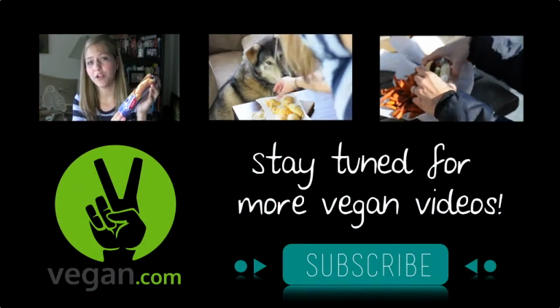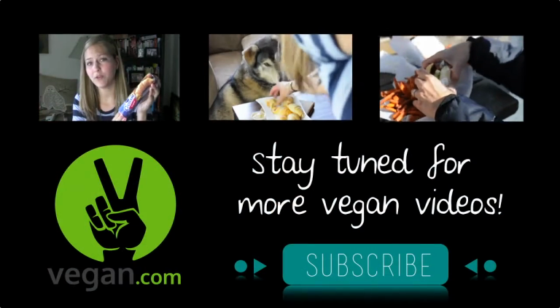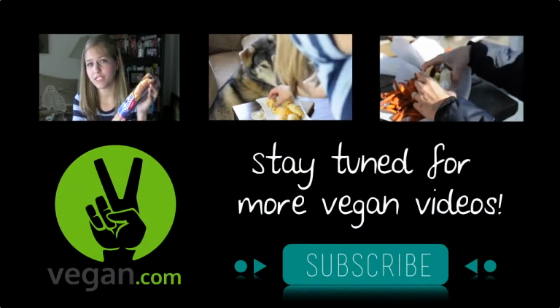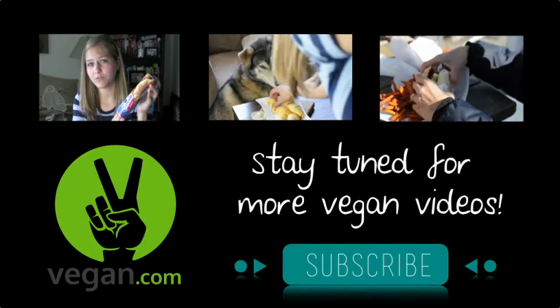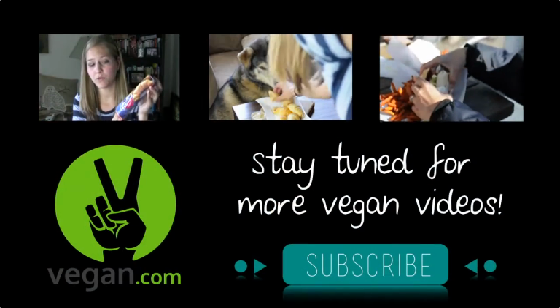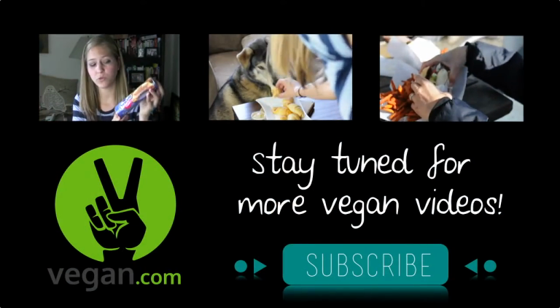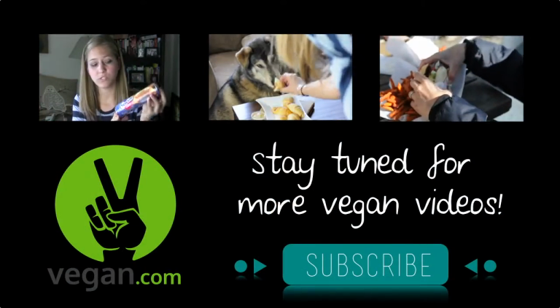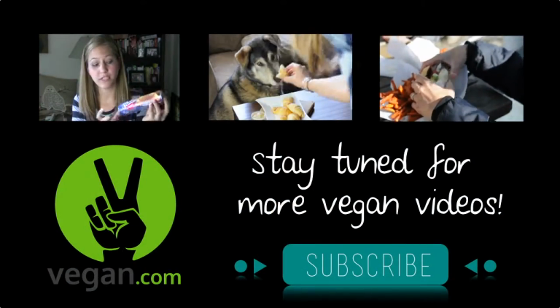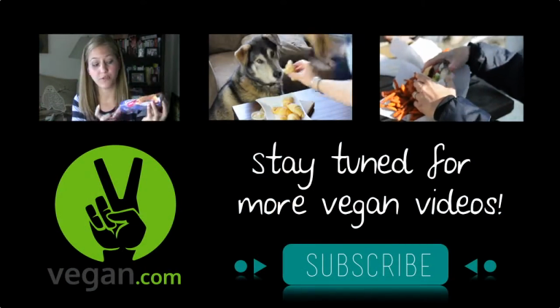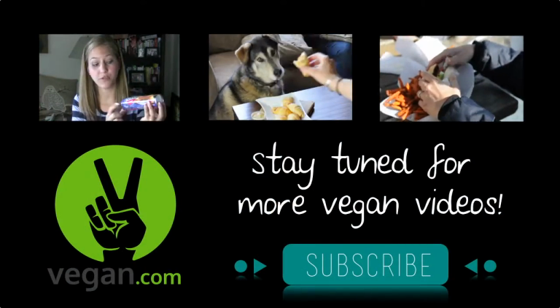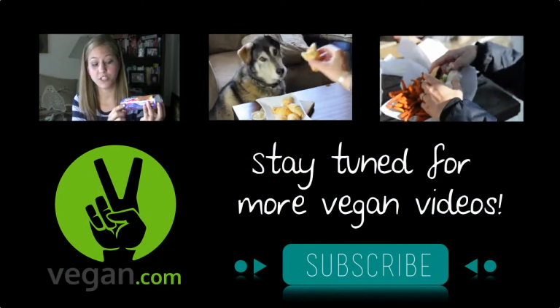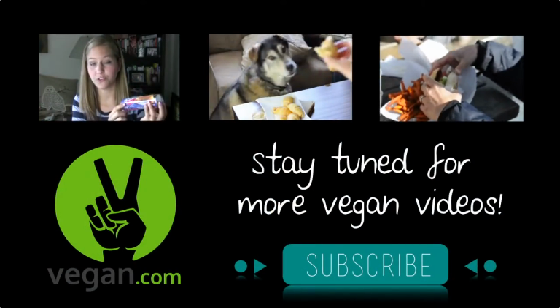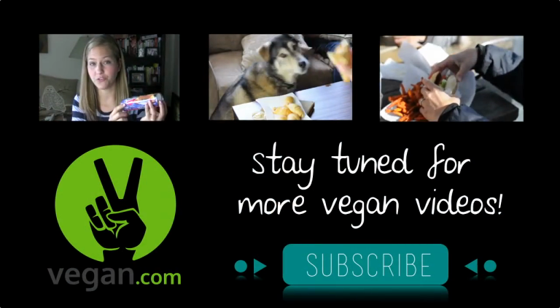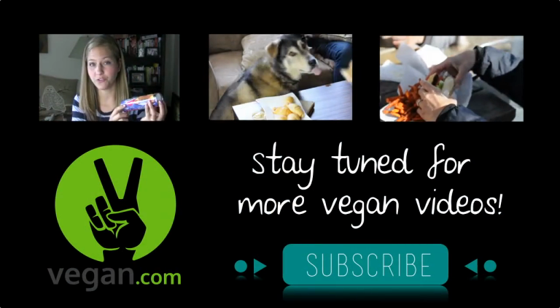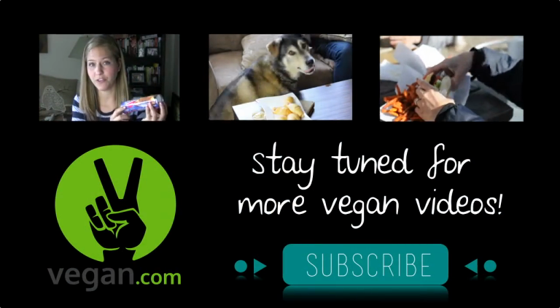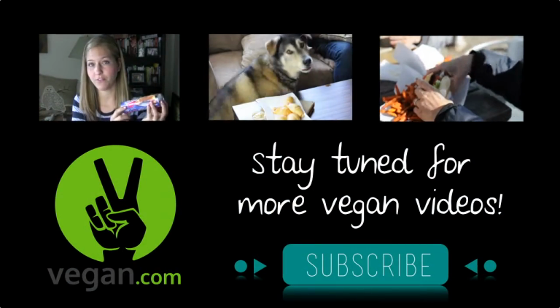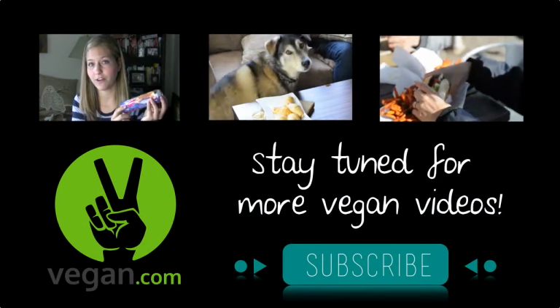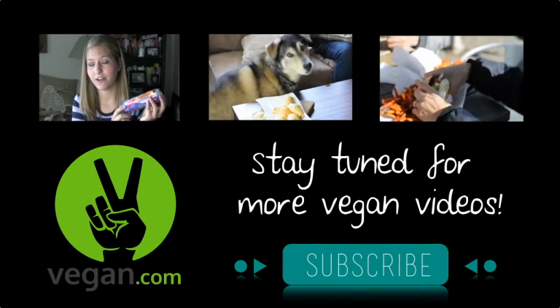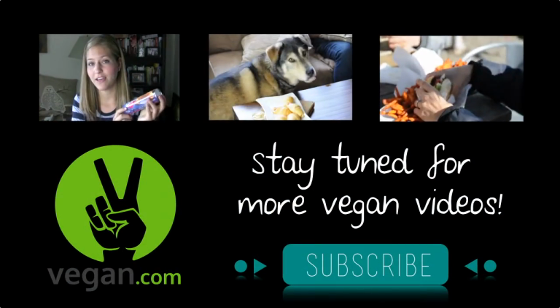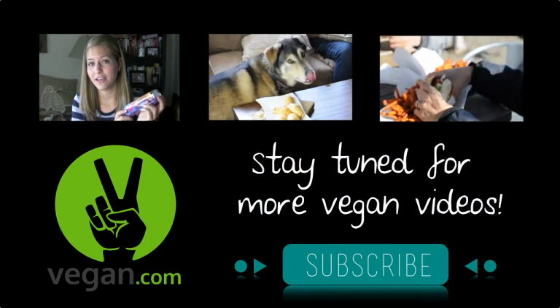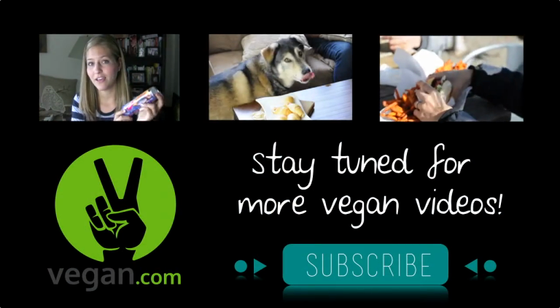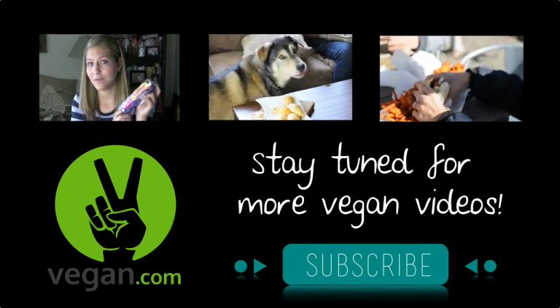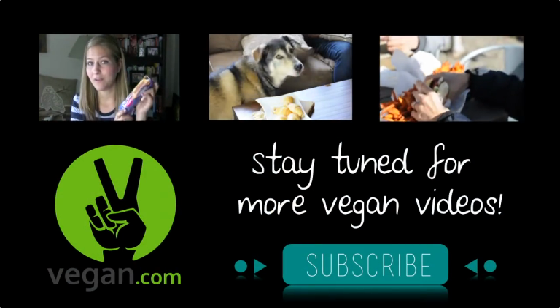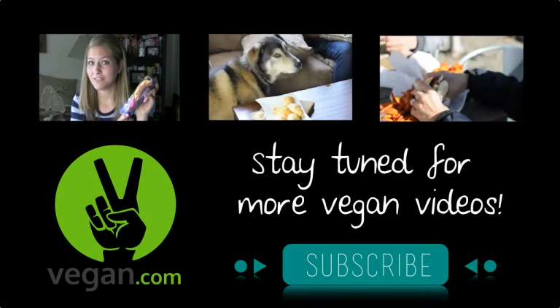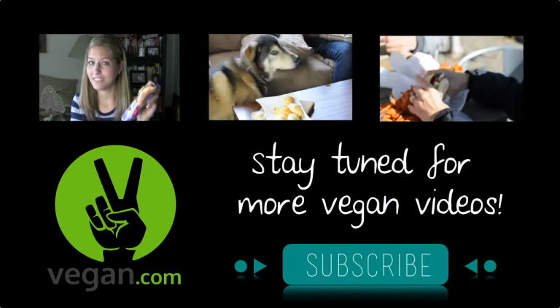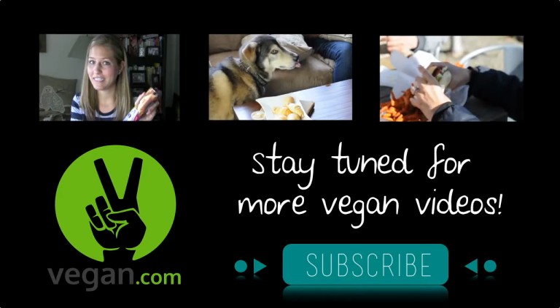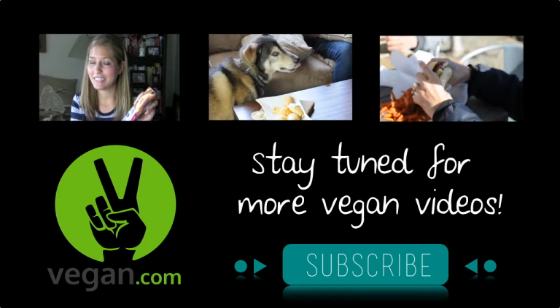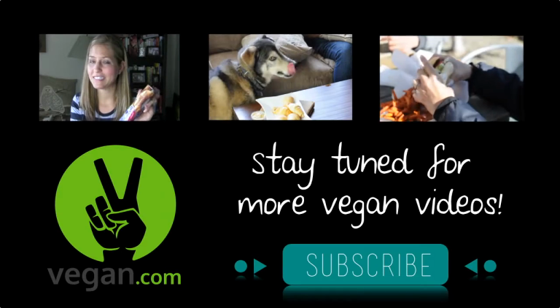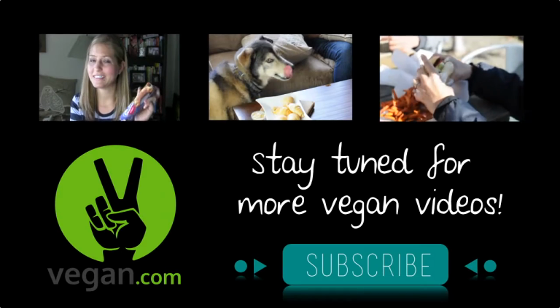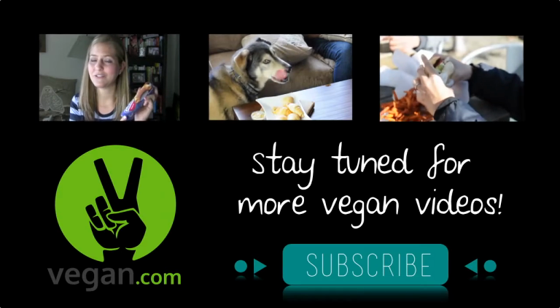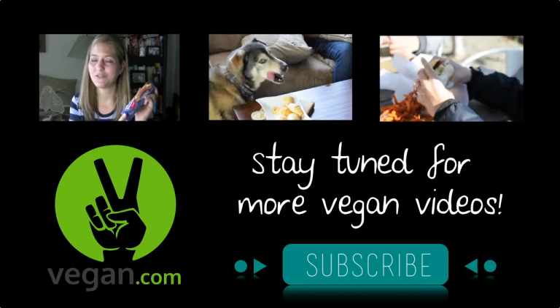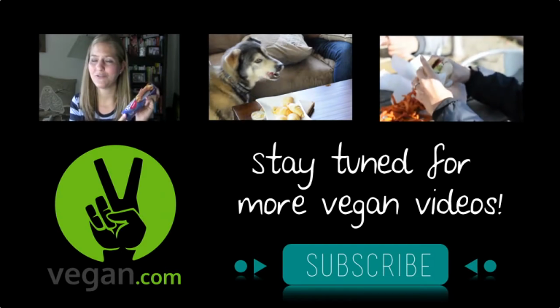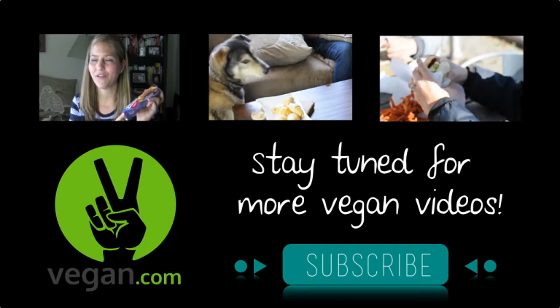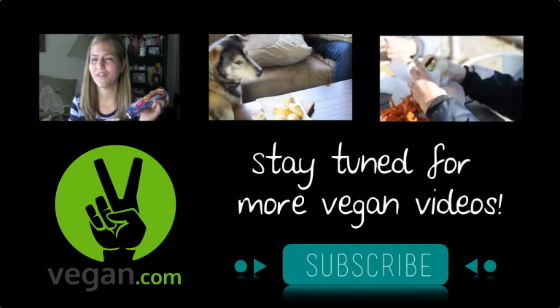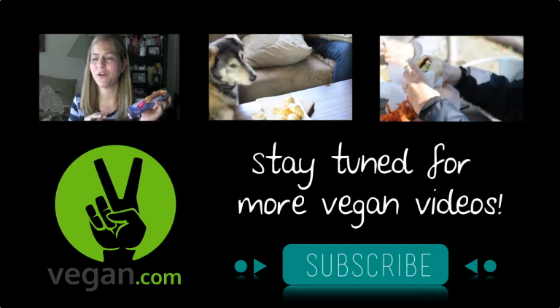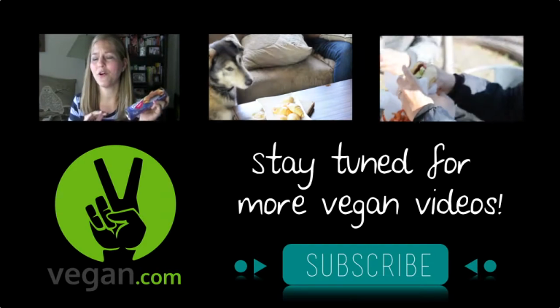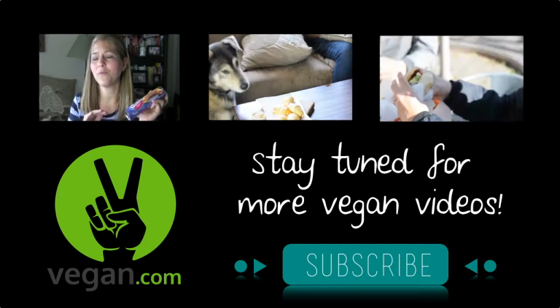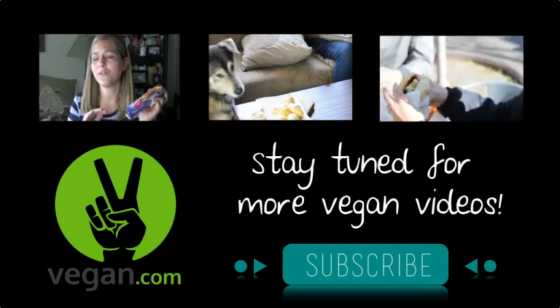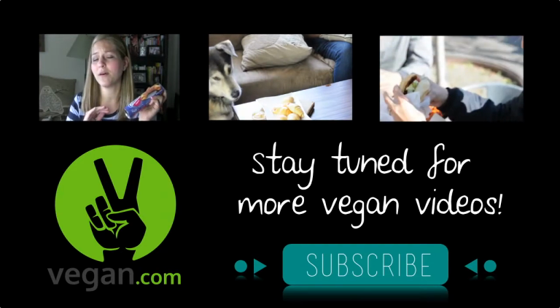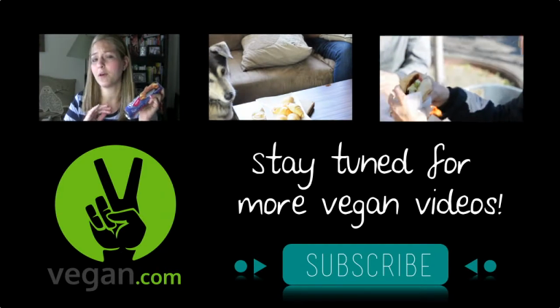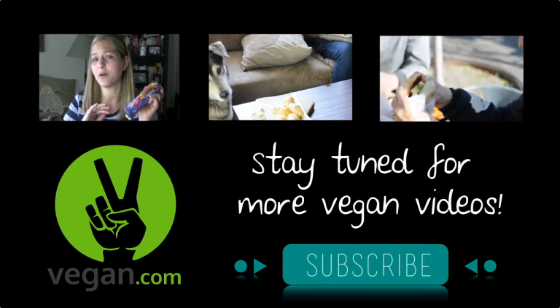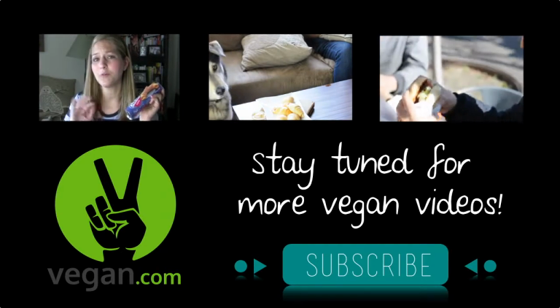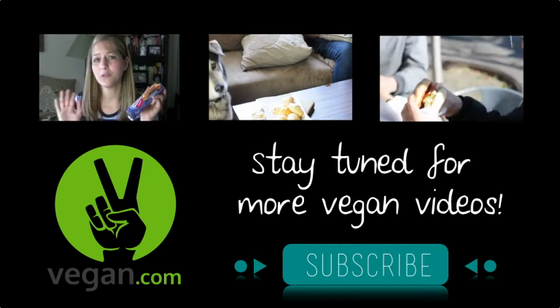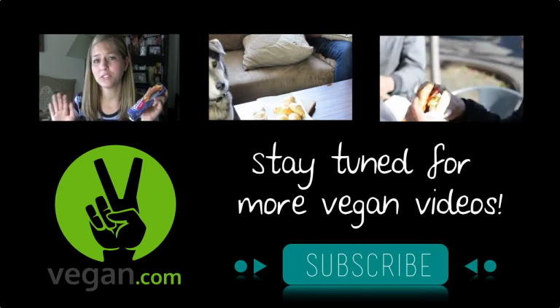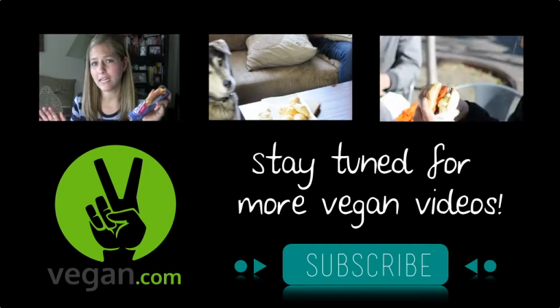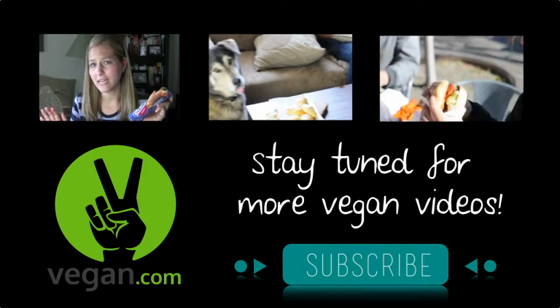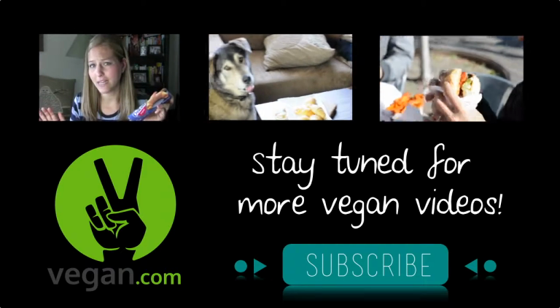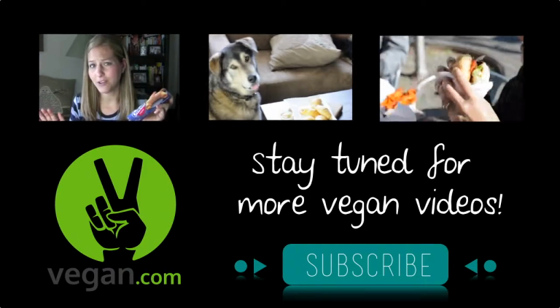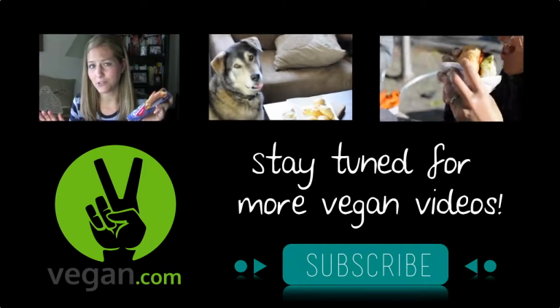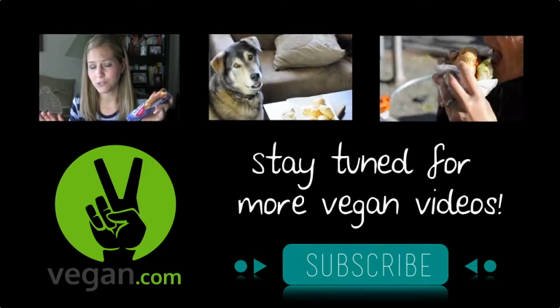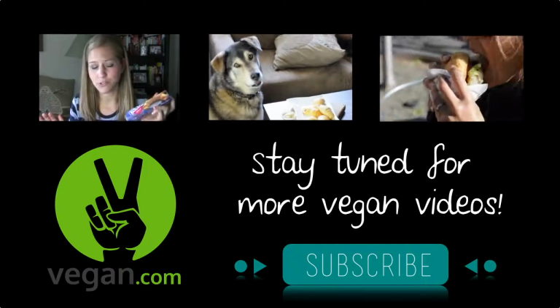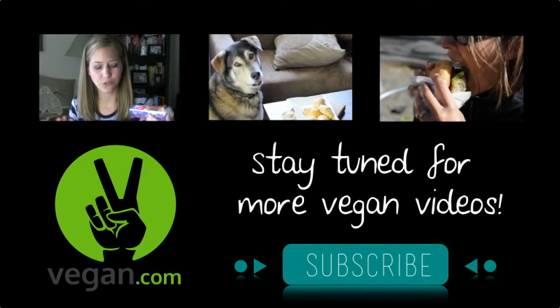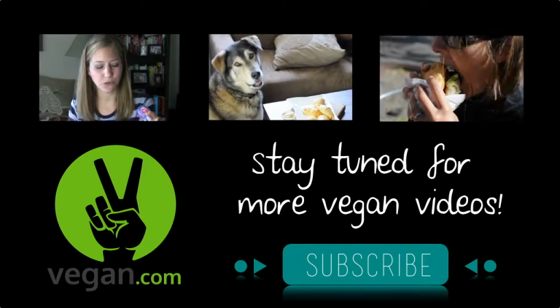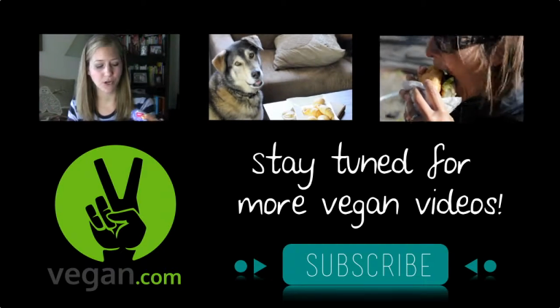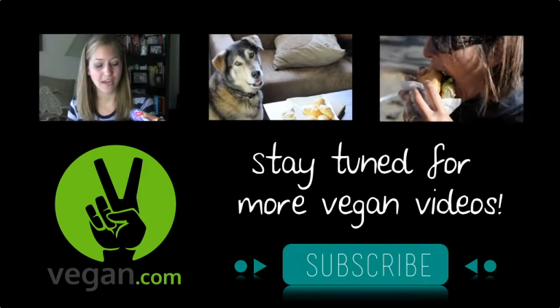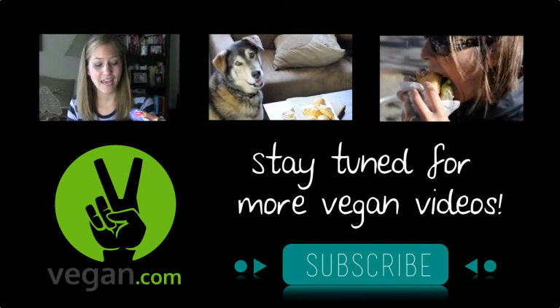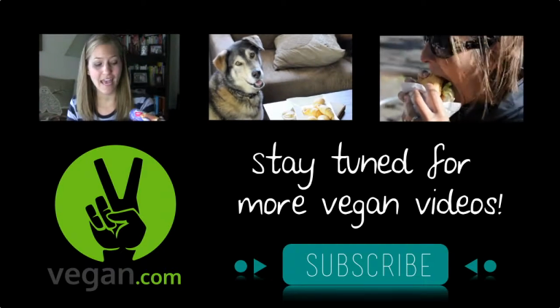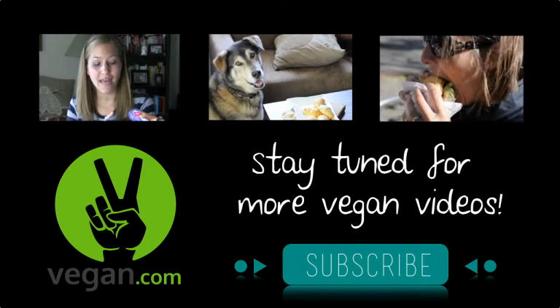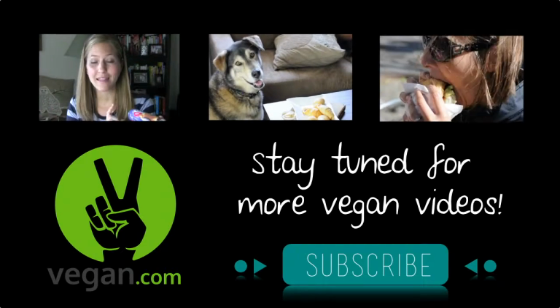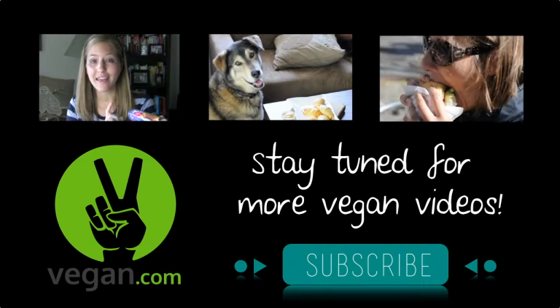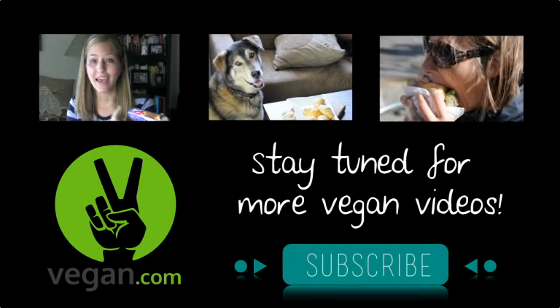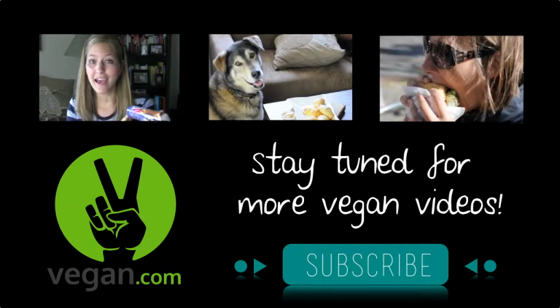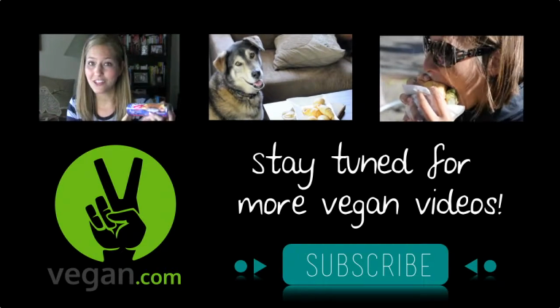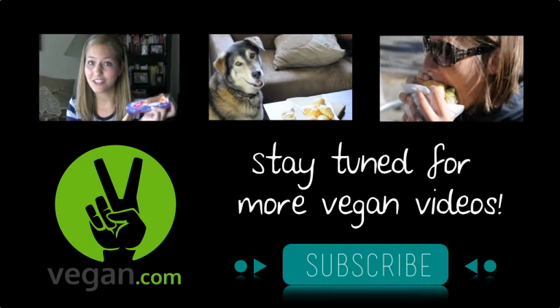Thanks for watching! For more videos, tips, and recipes, click subscribe and visit vegan.com. Please like, share, and subscribe to our channel. Bye!